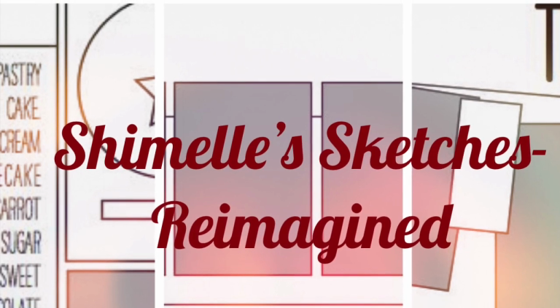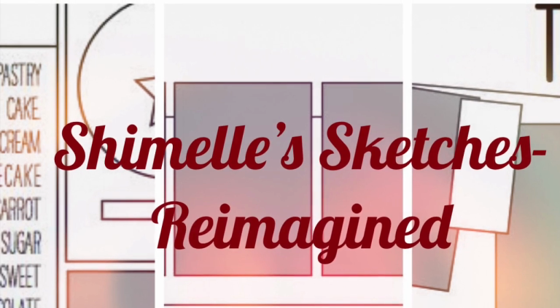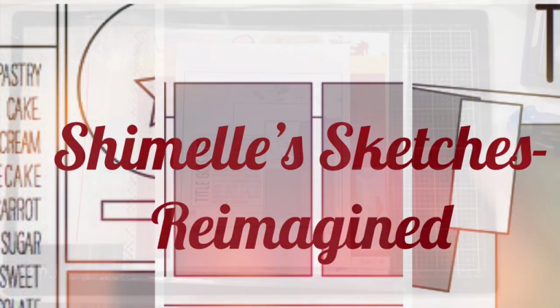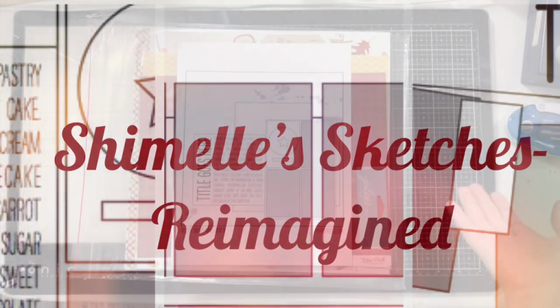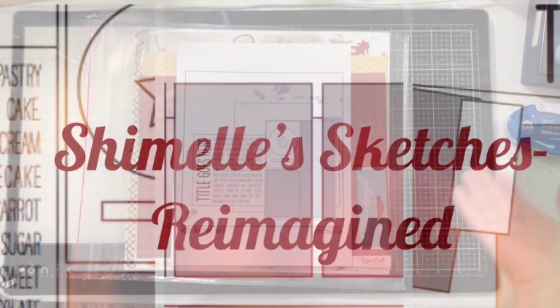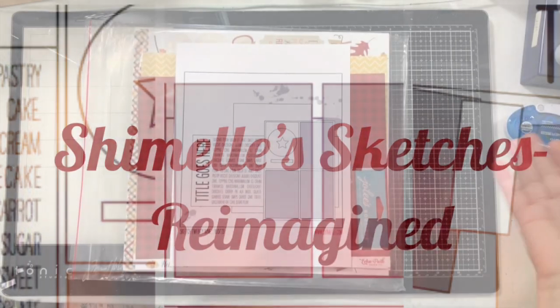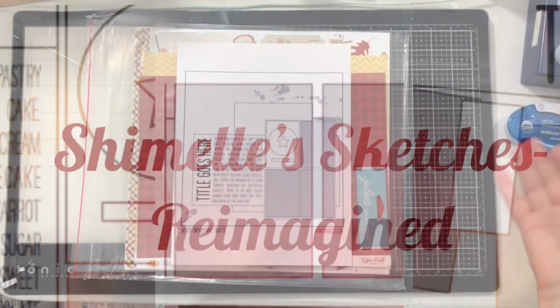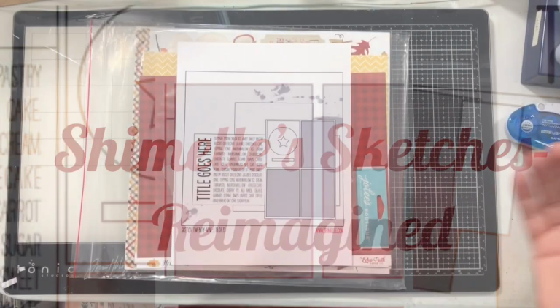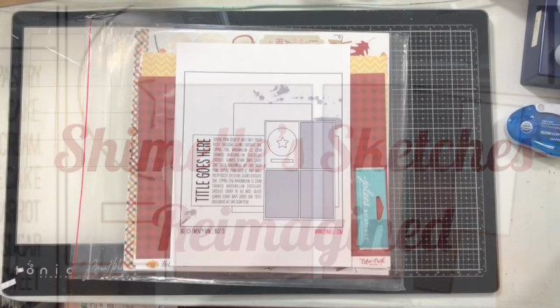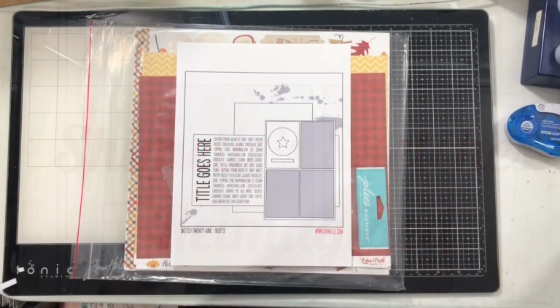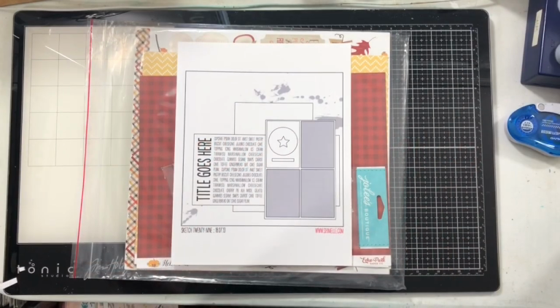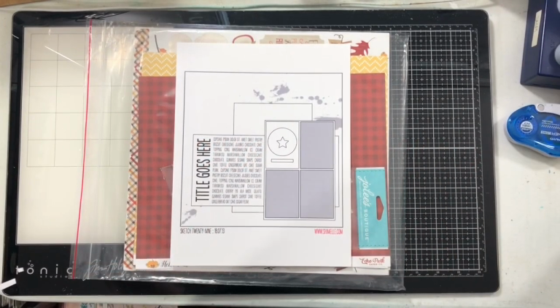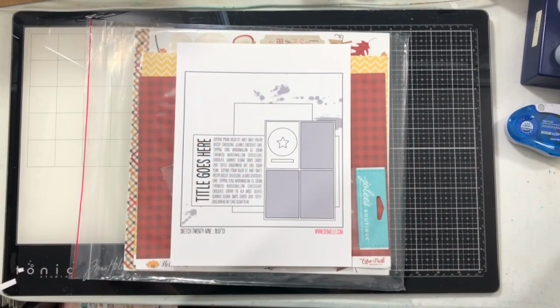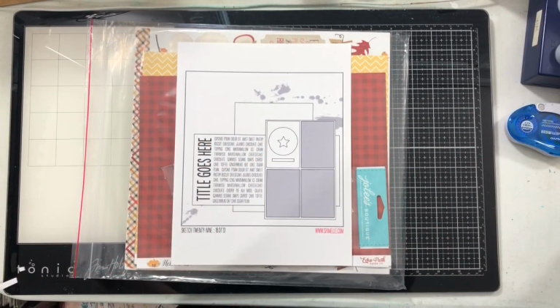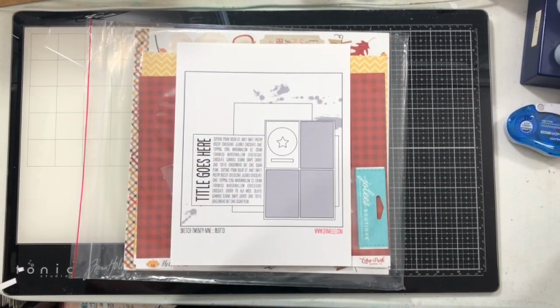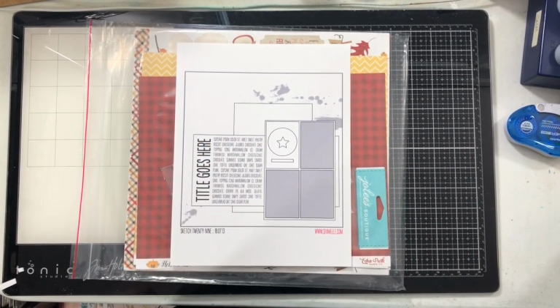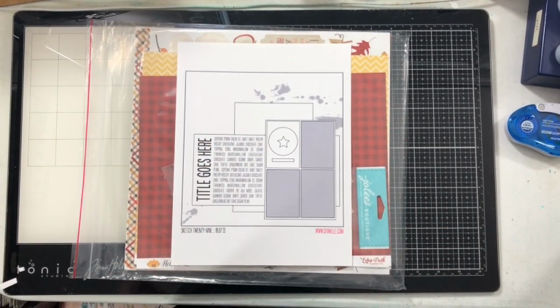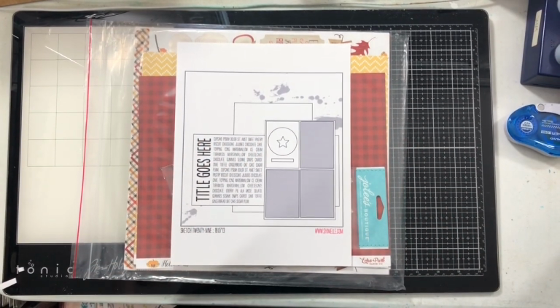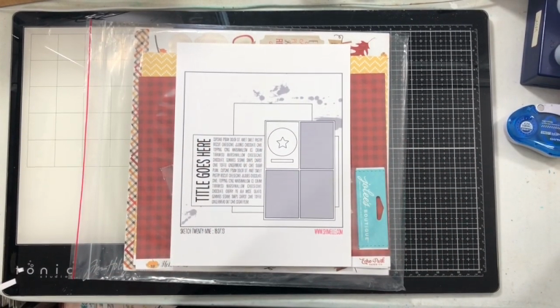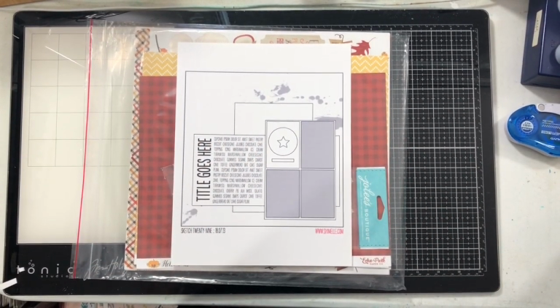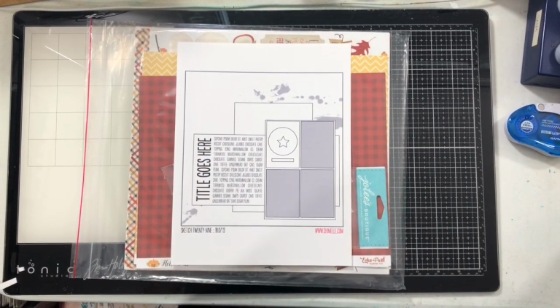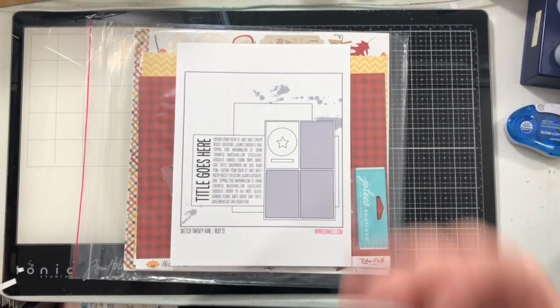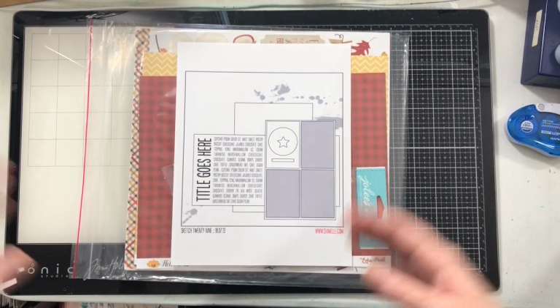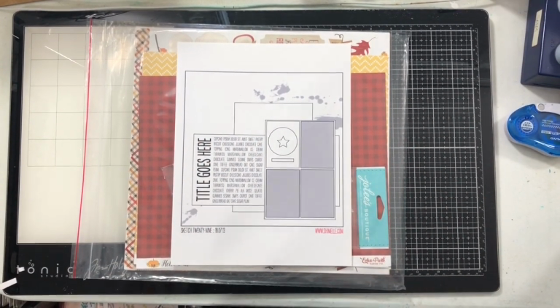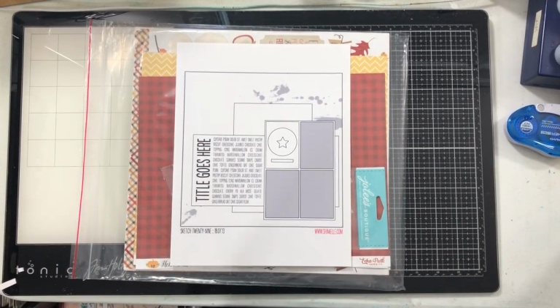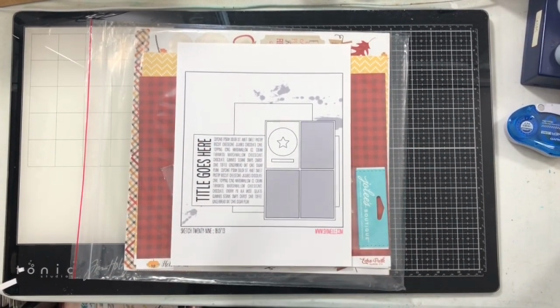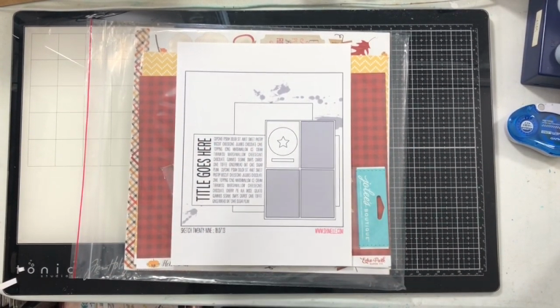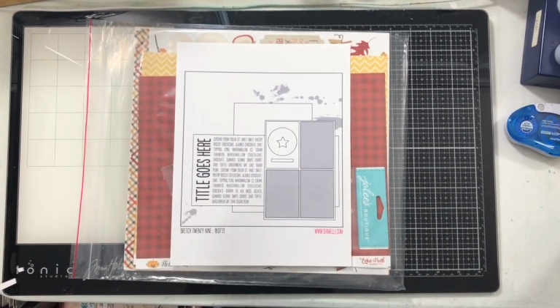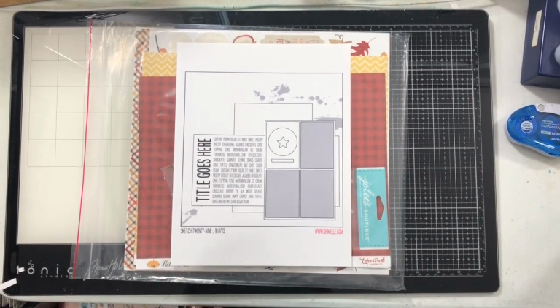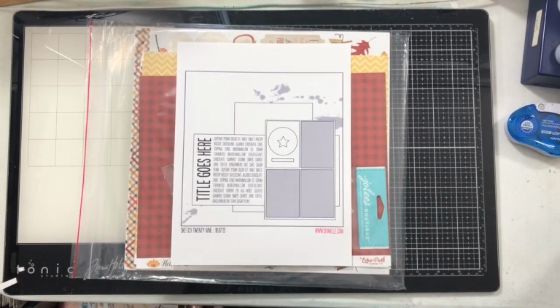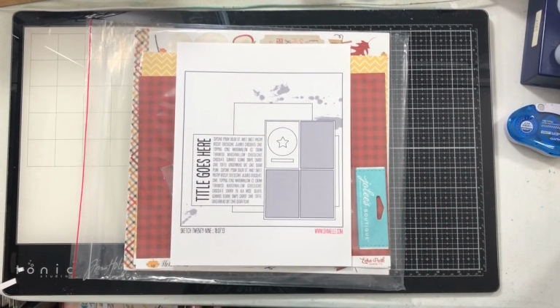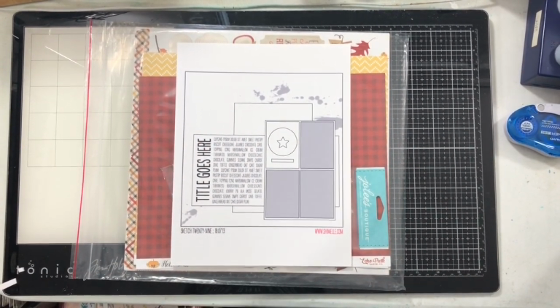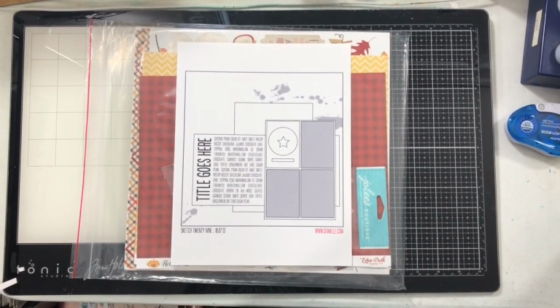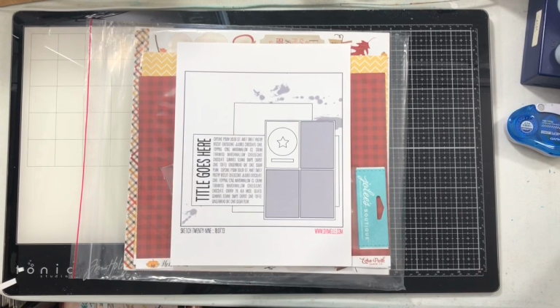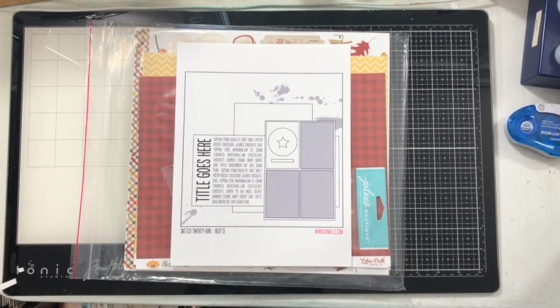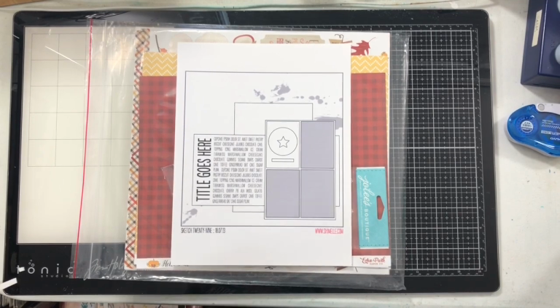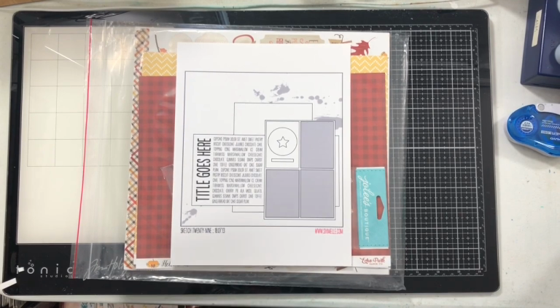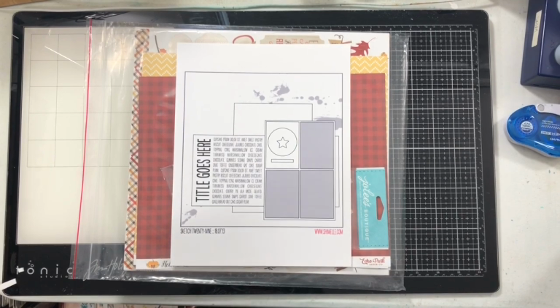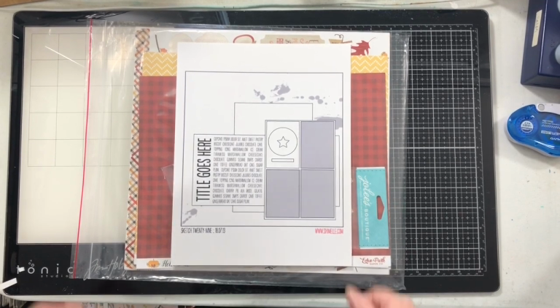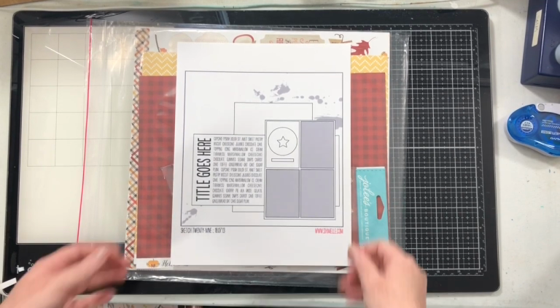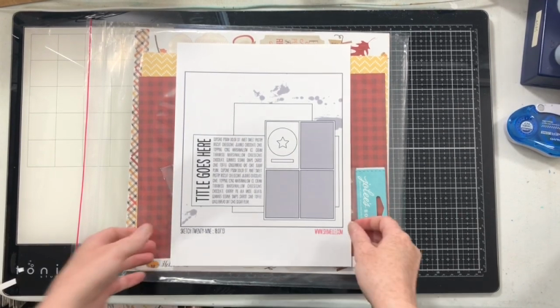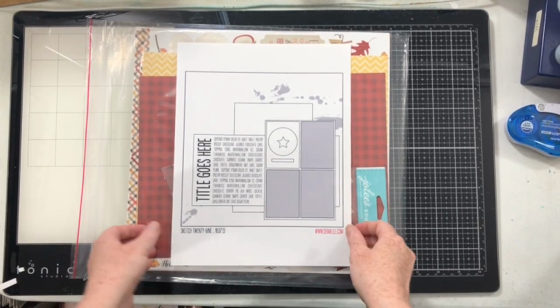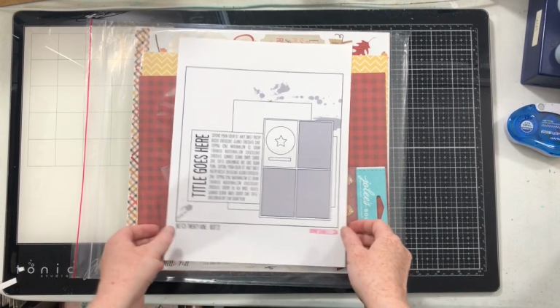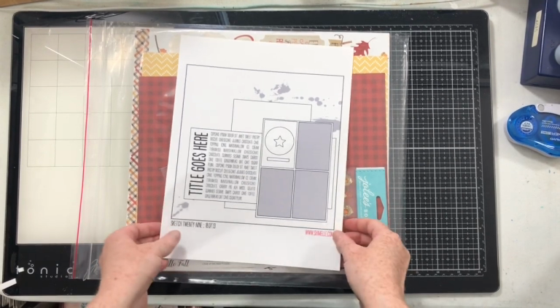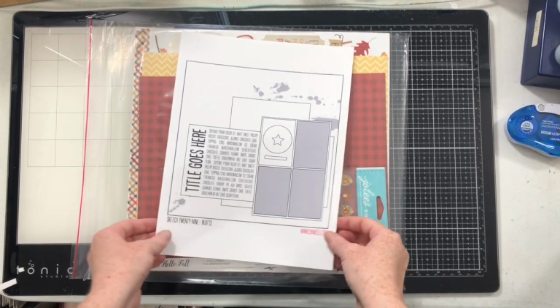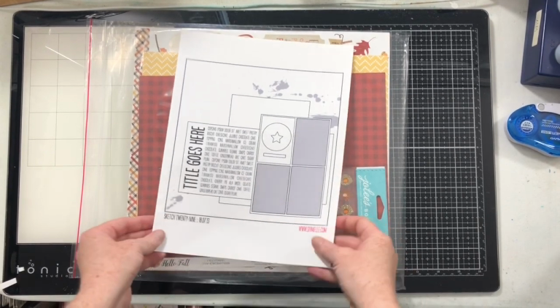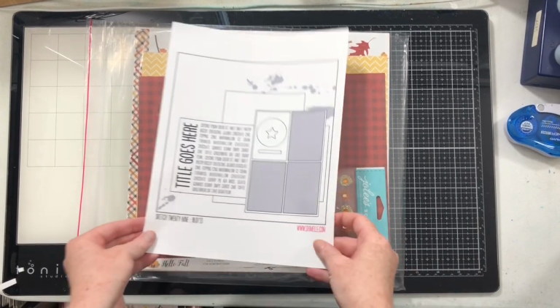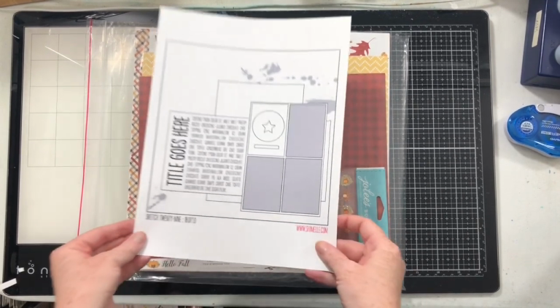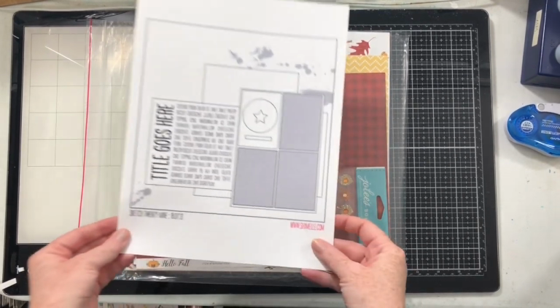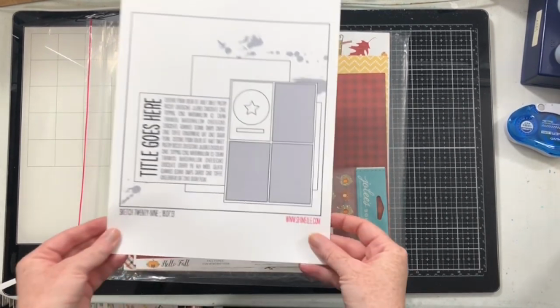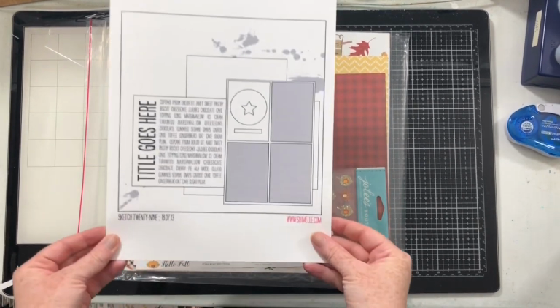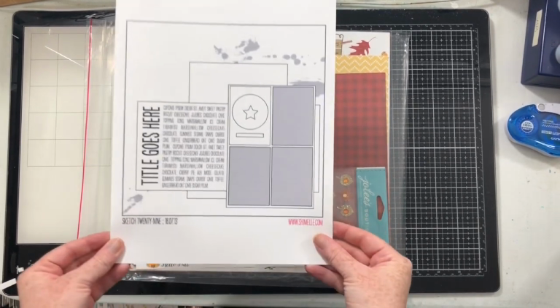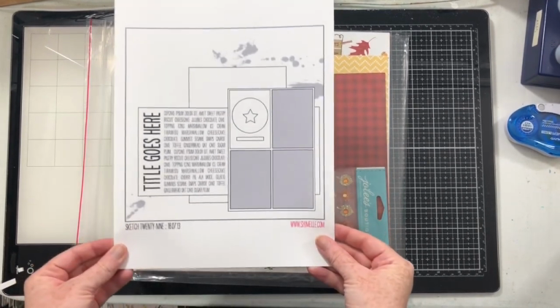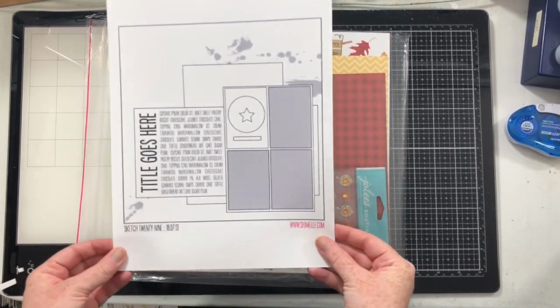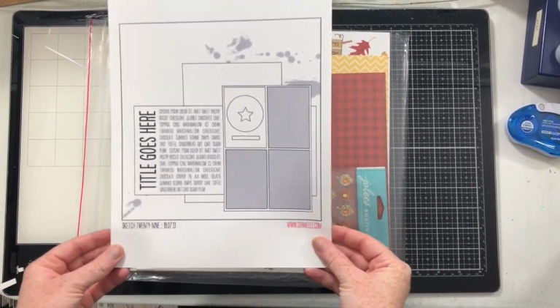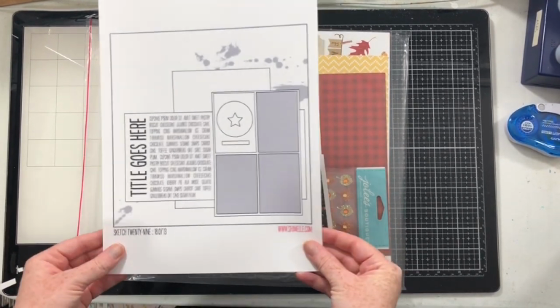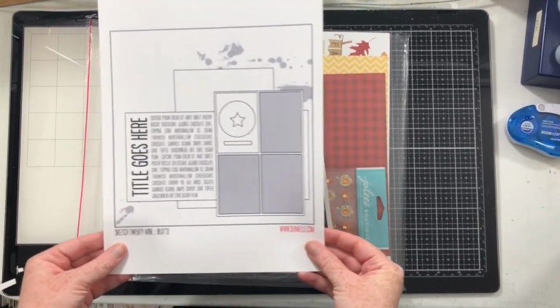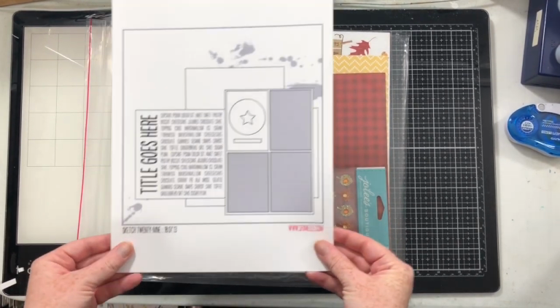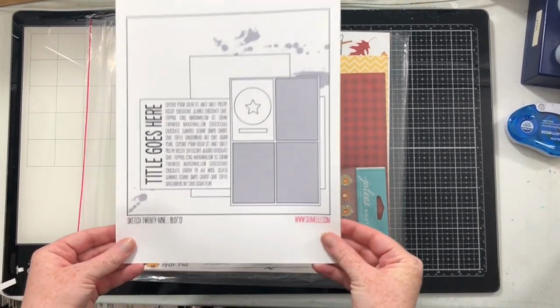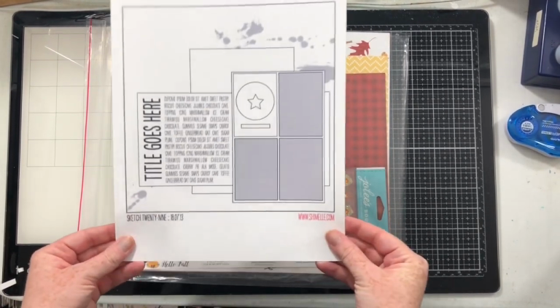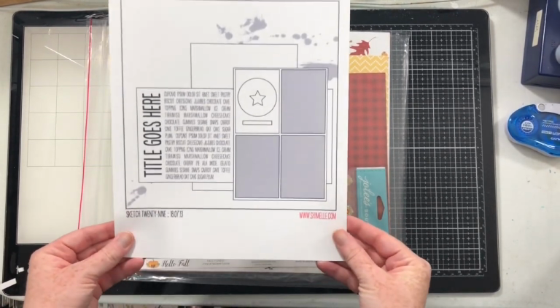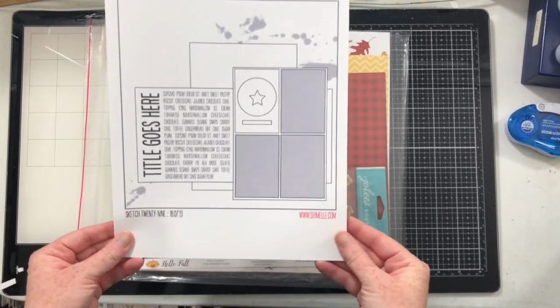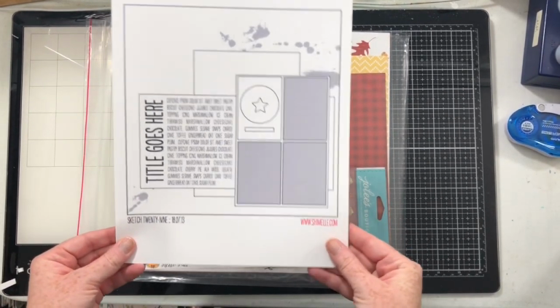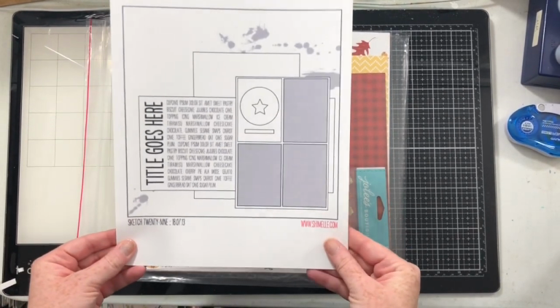Hi everybody! This week for Shamel's Sketches Reimagined, this is the sketch we're going to be playing with.